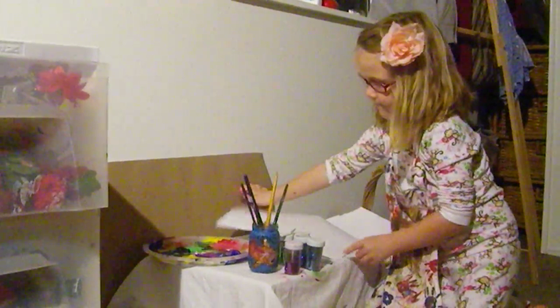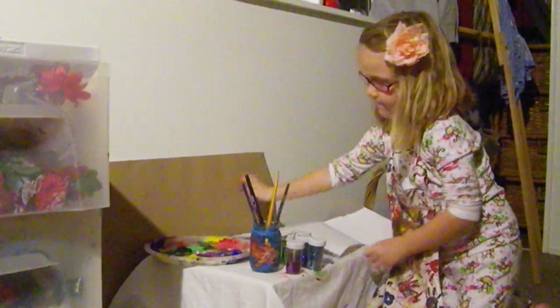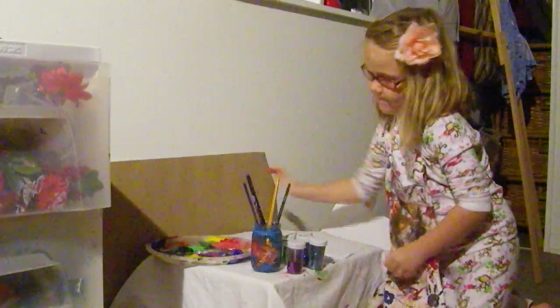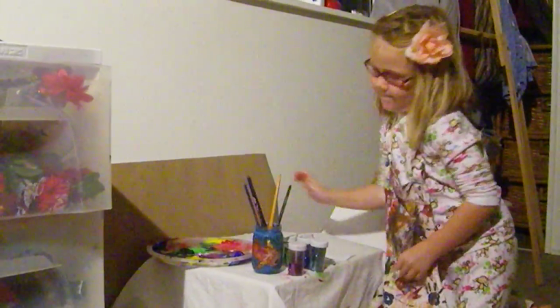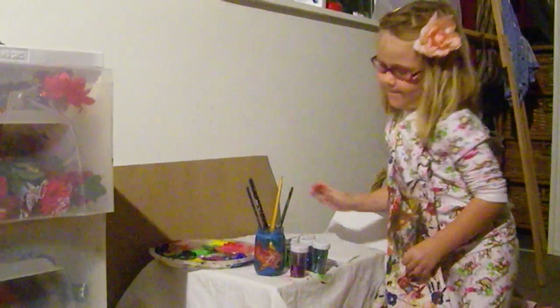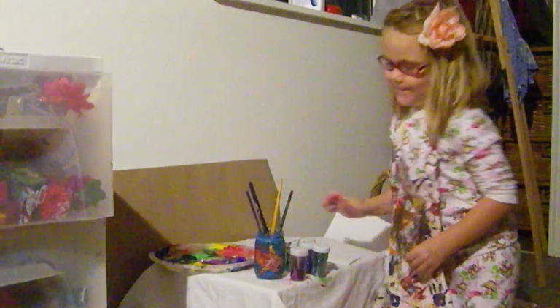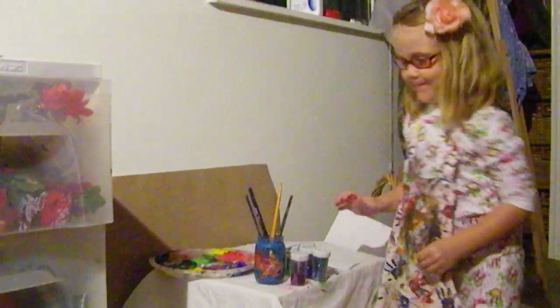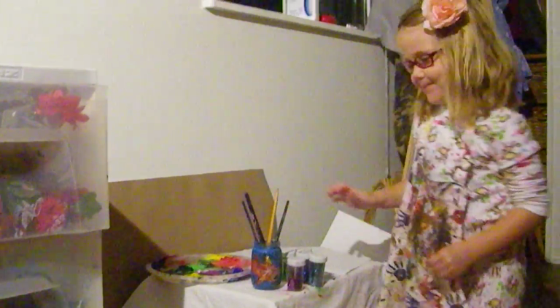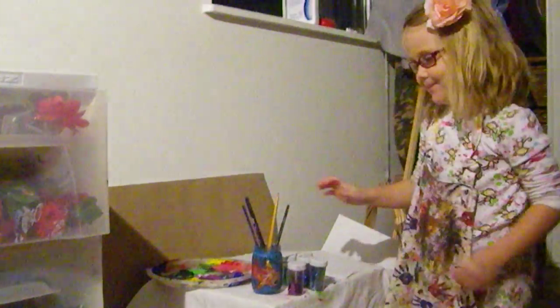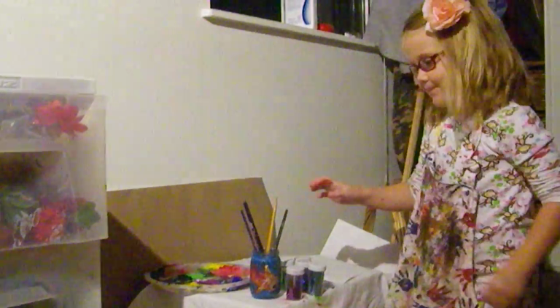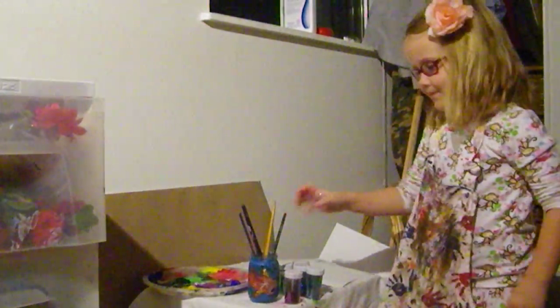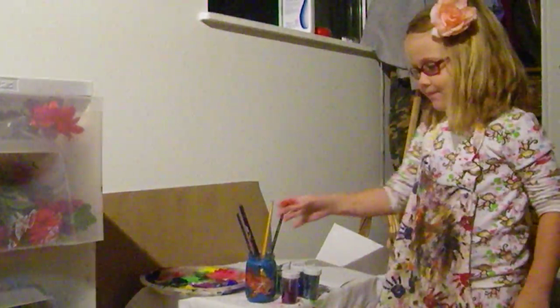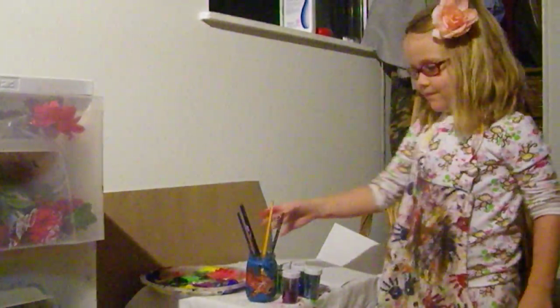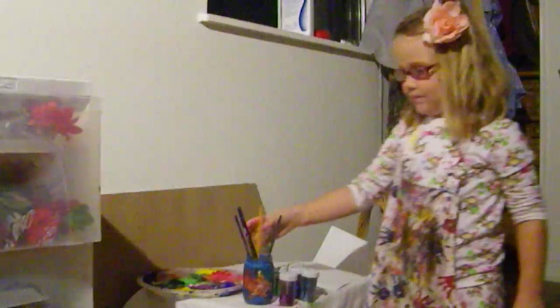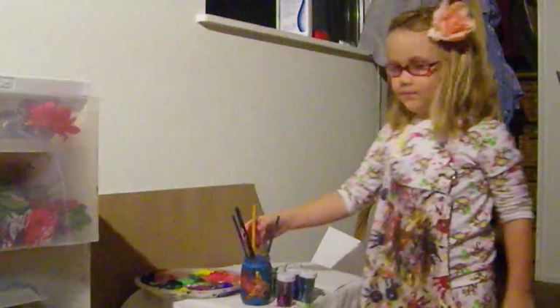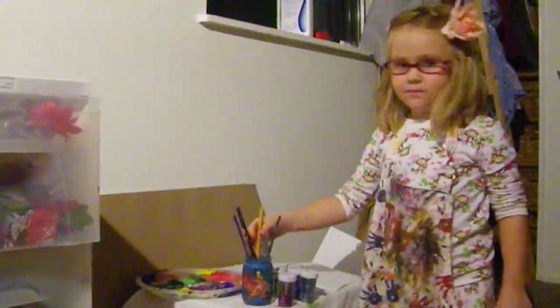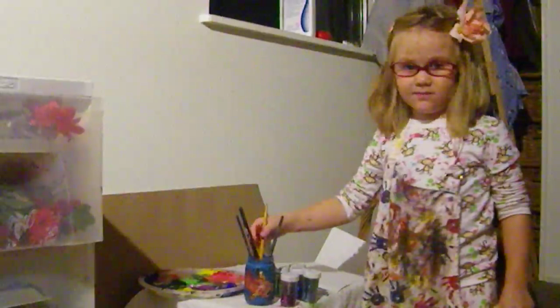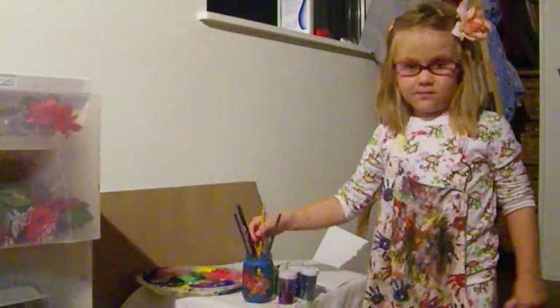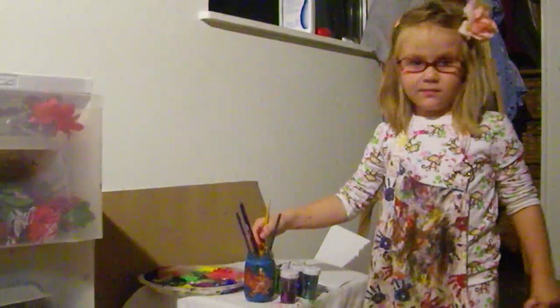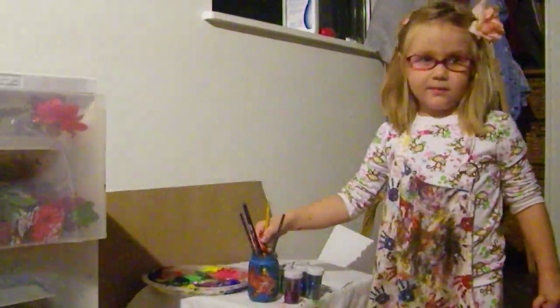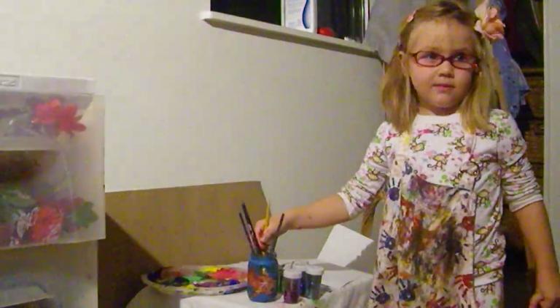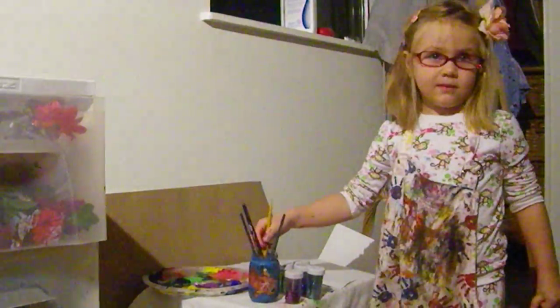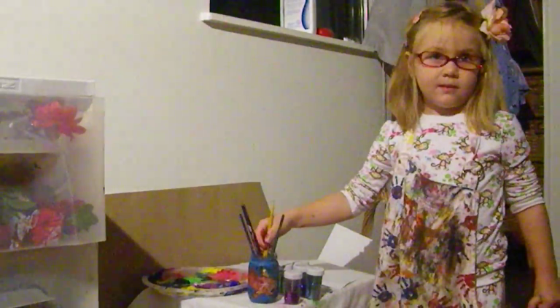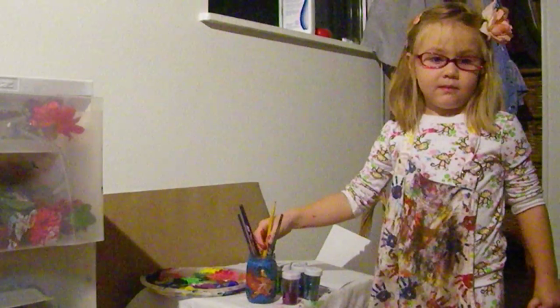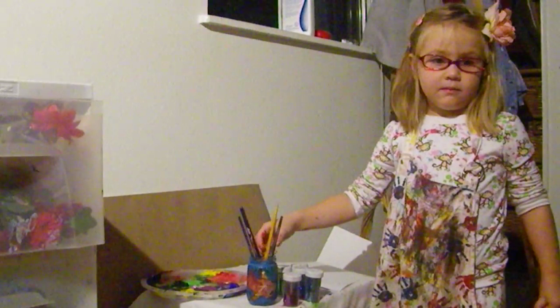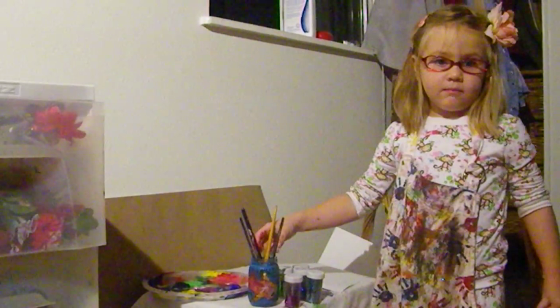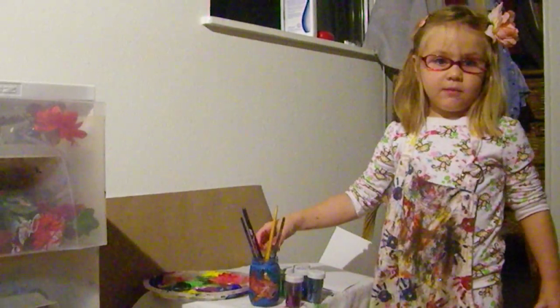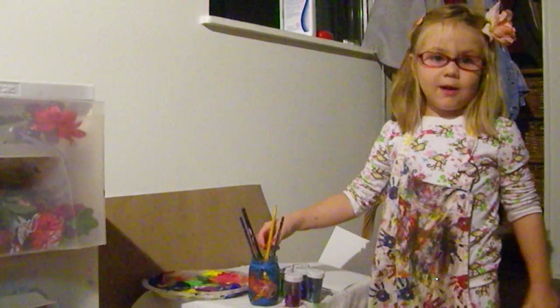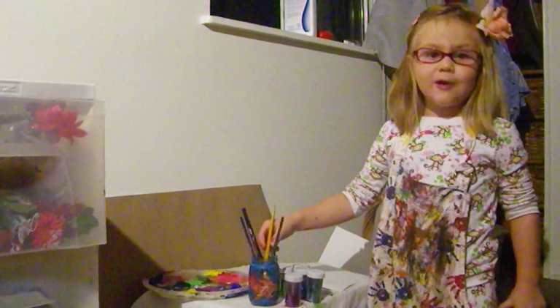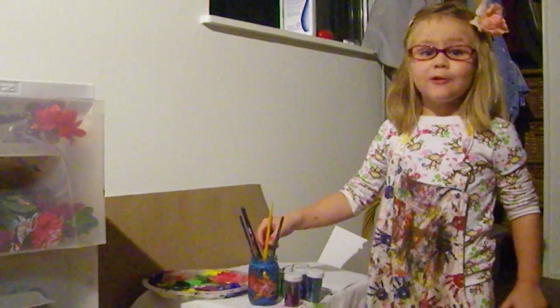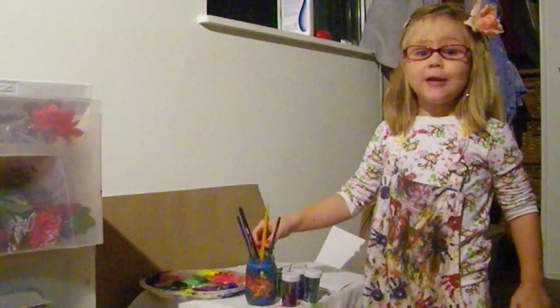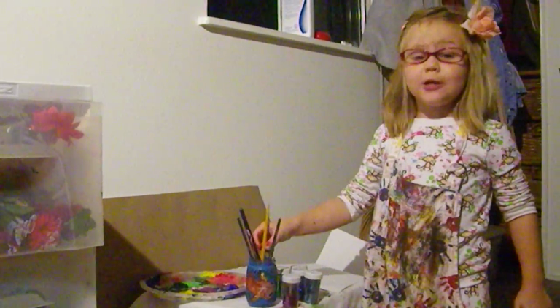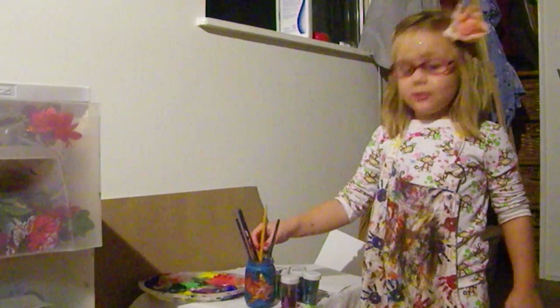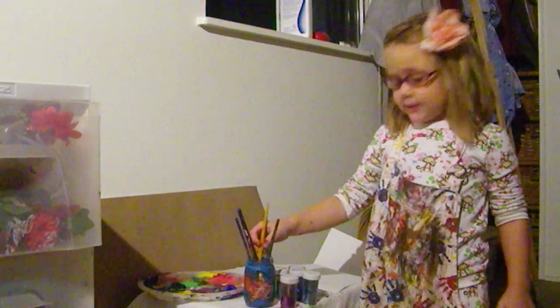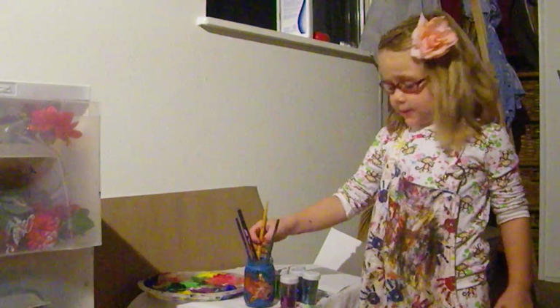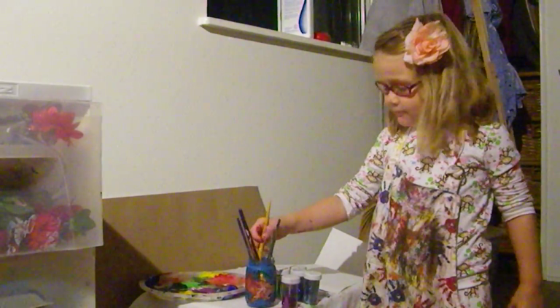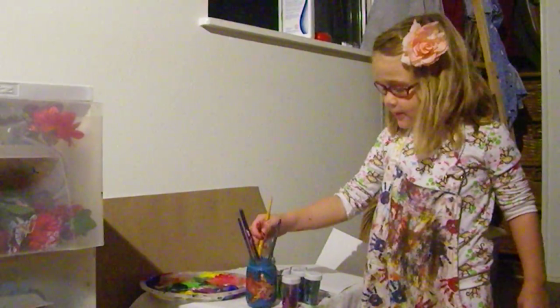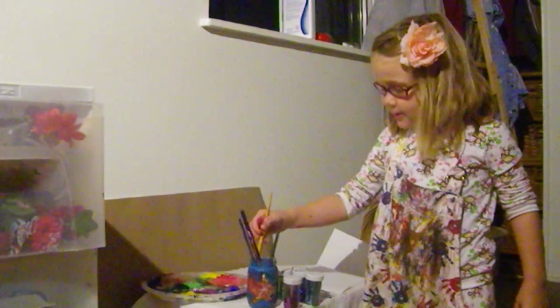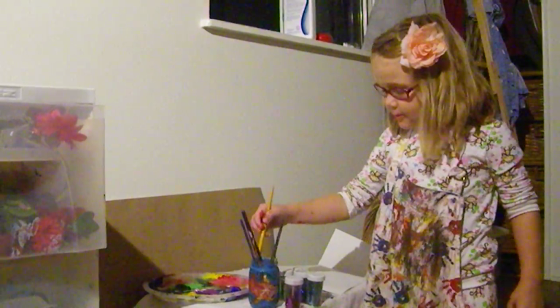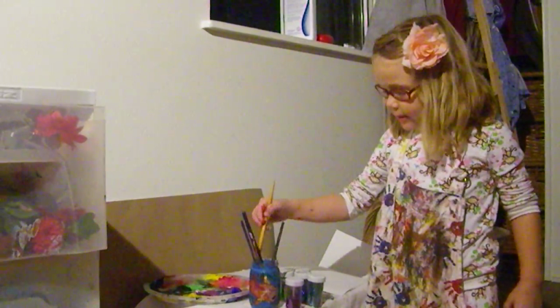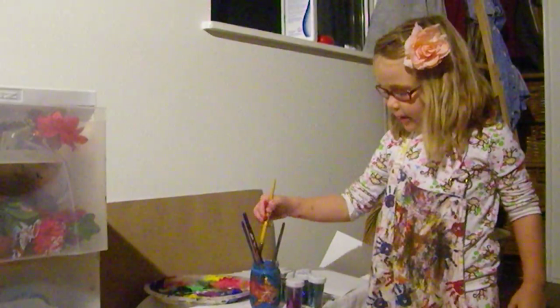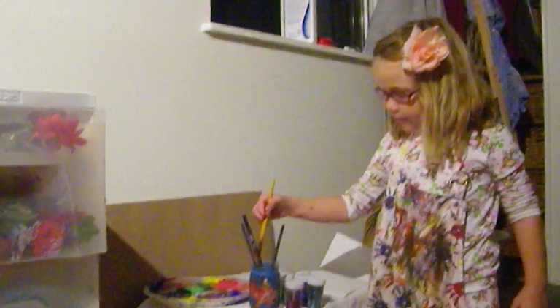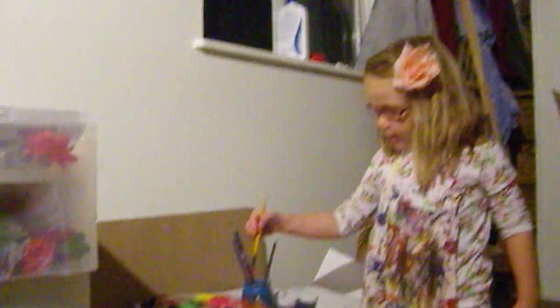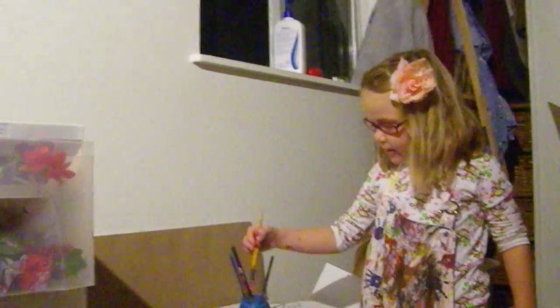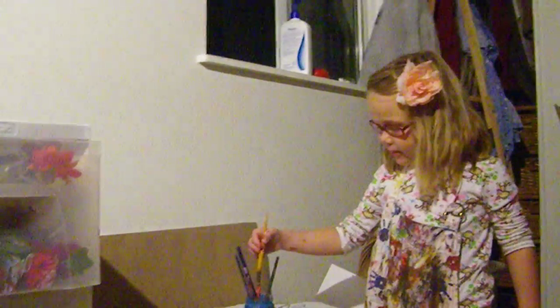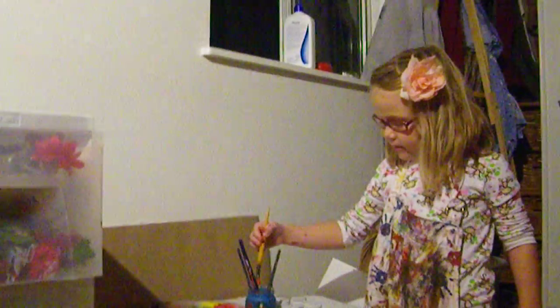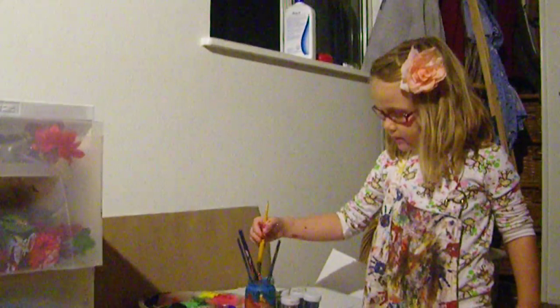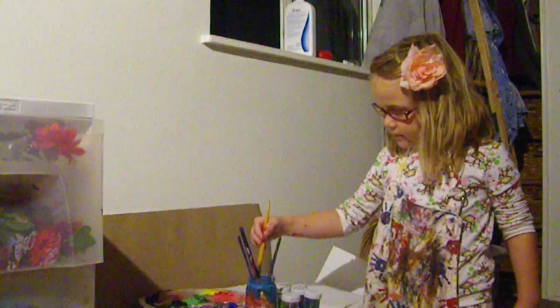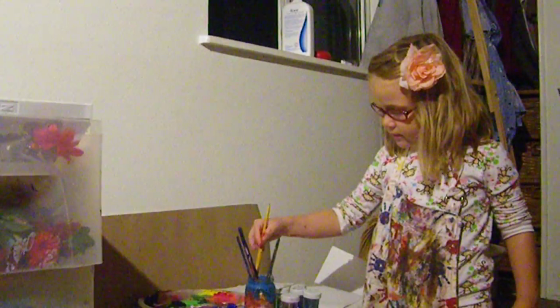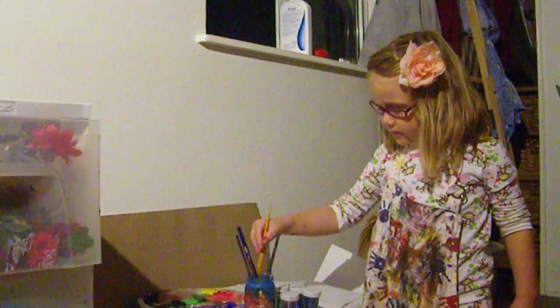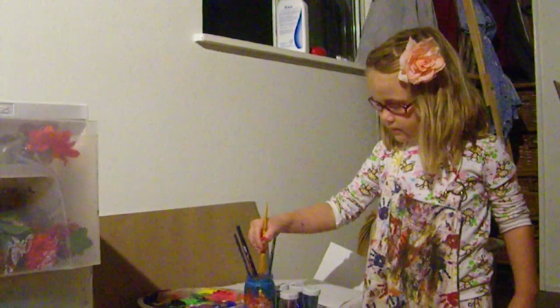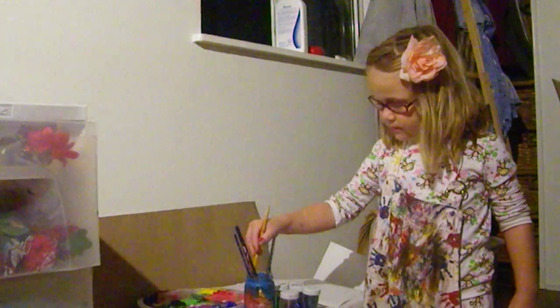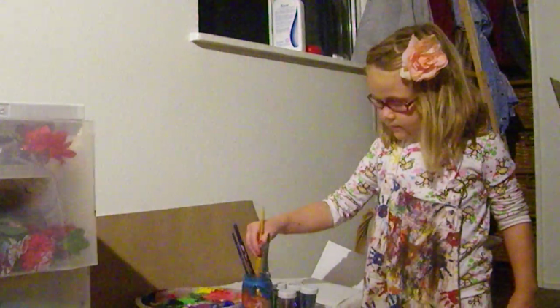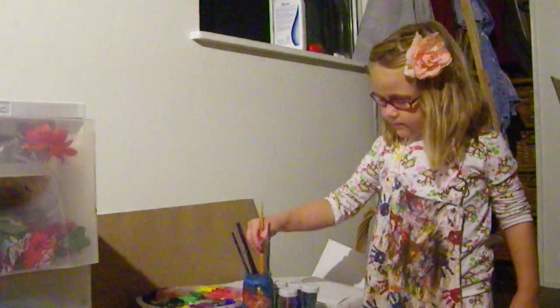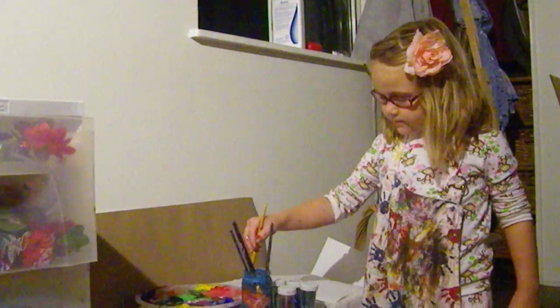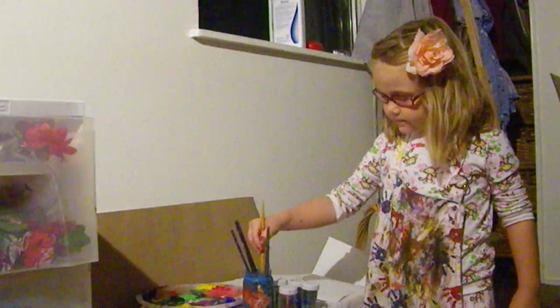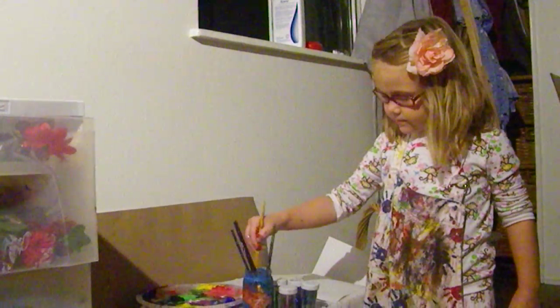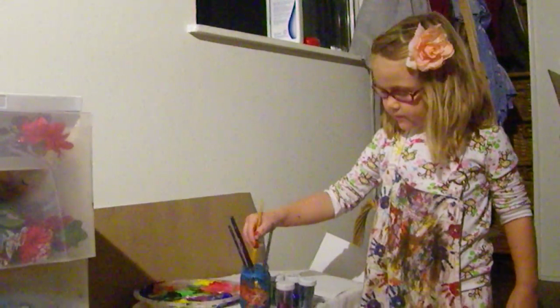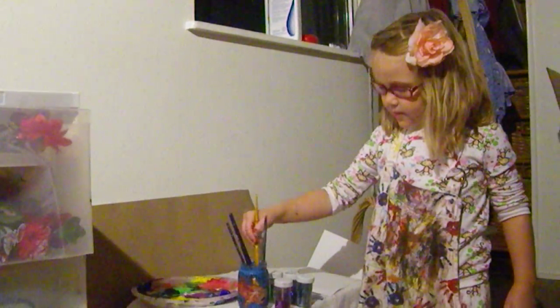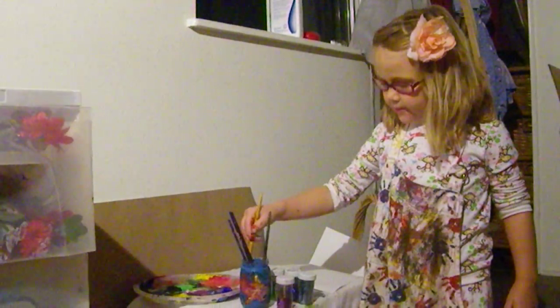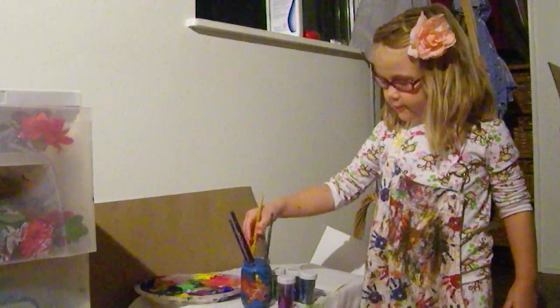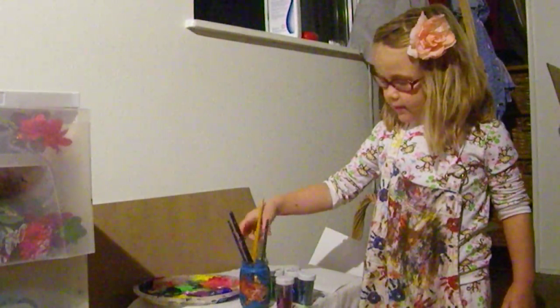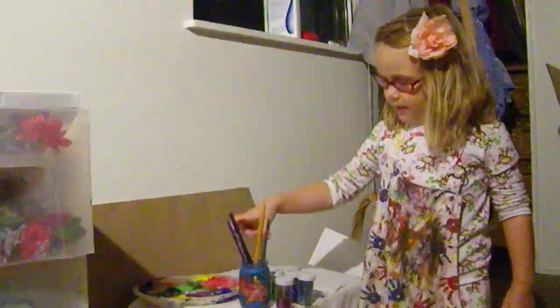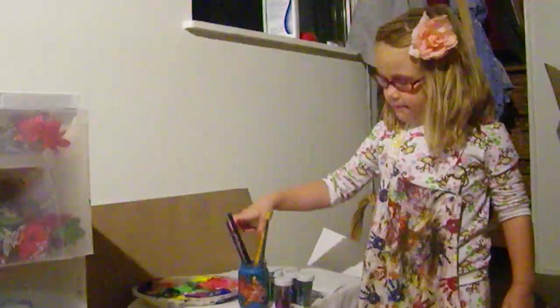Say Merry Christmas, Grandma and Grandpa. Merry Christmas, Grandma and Grandpa. And Grandpa.